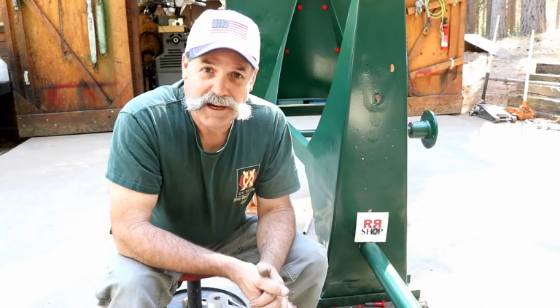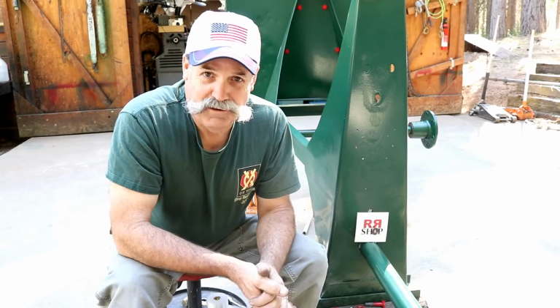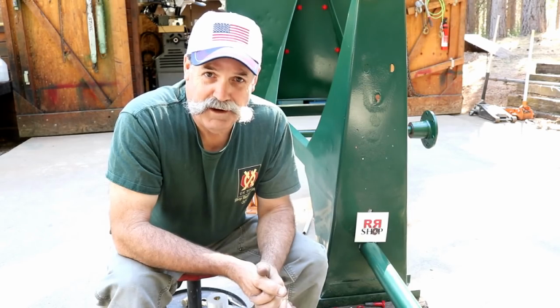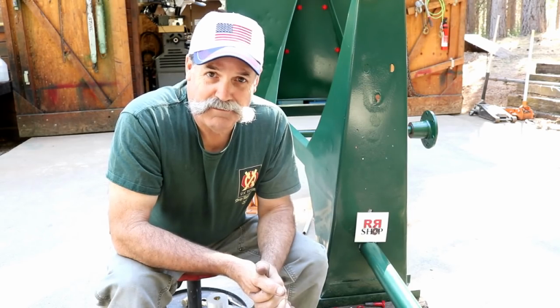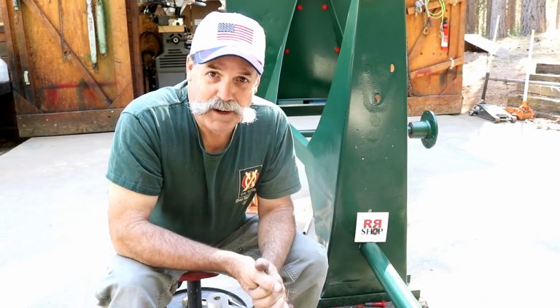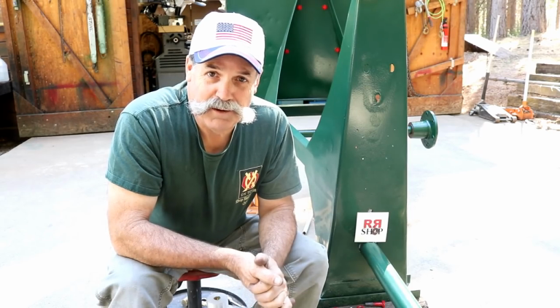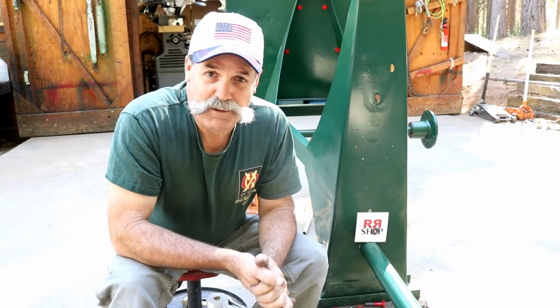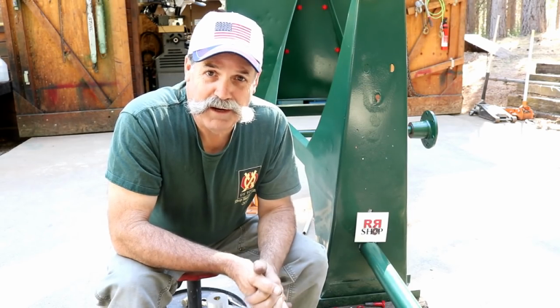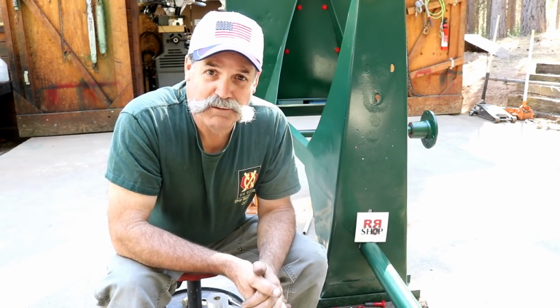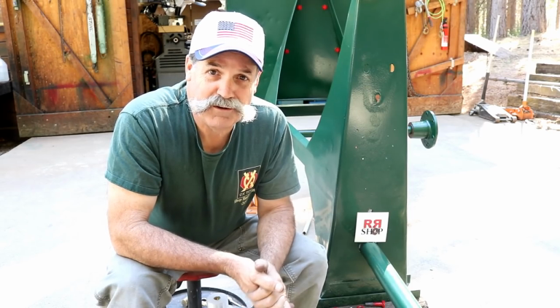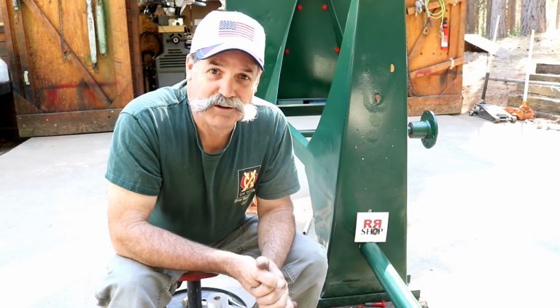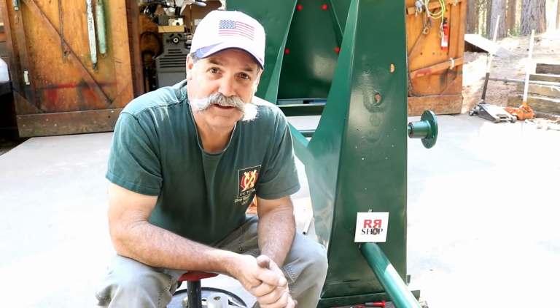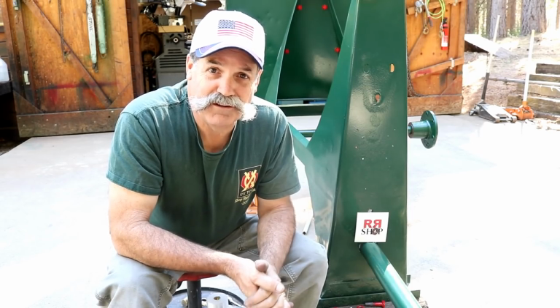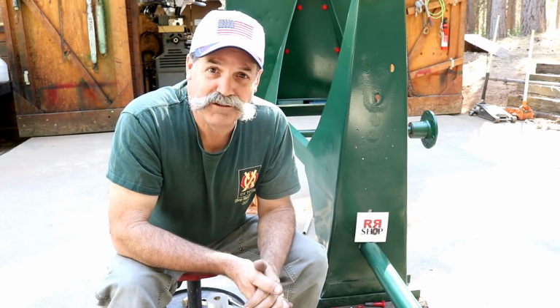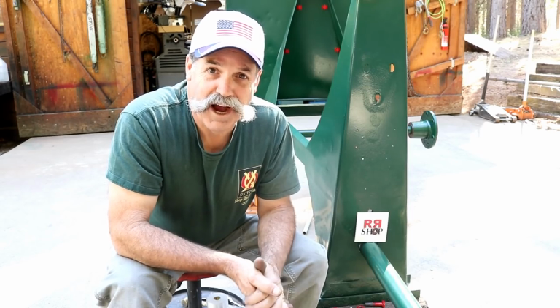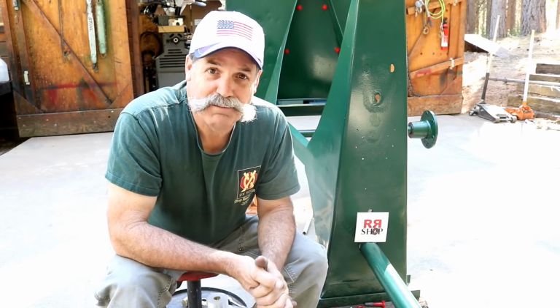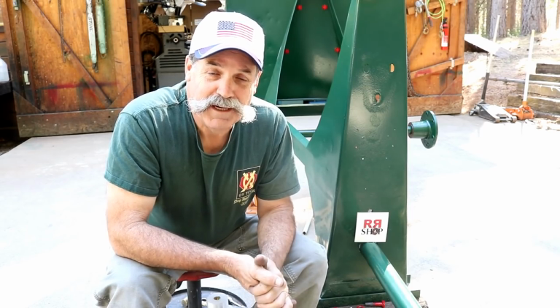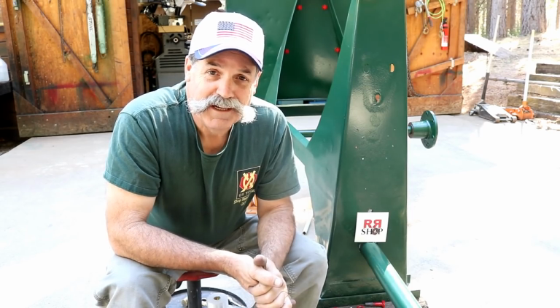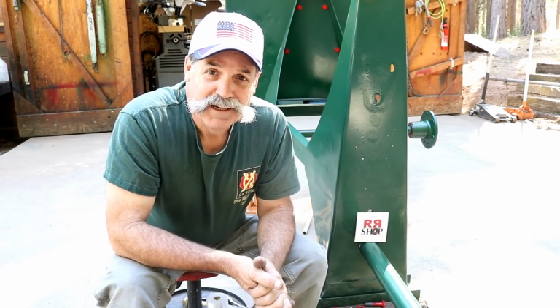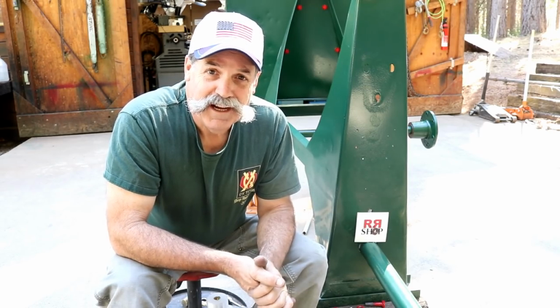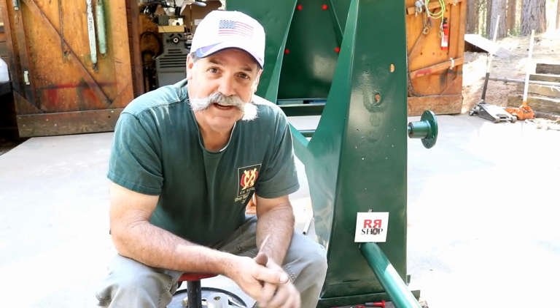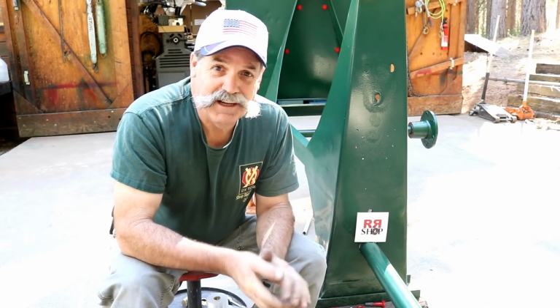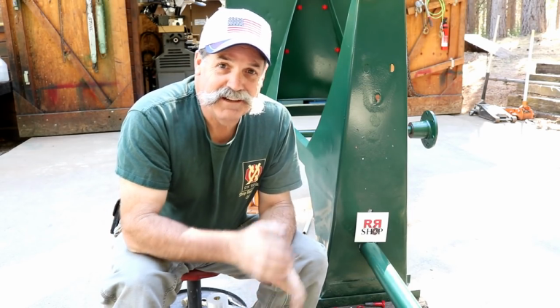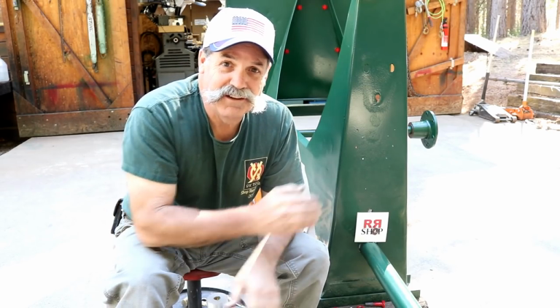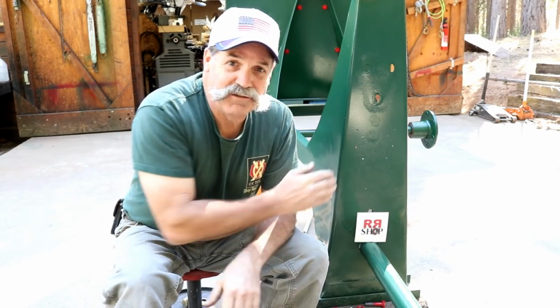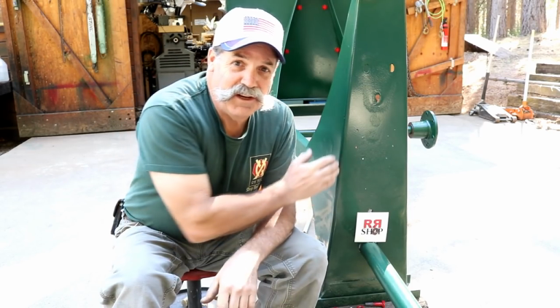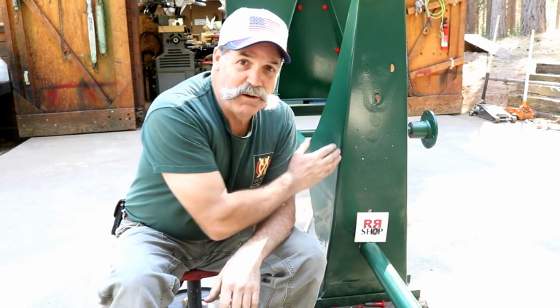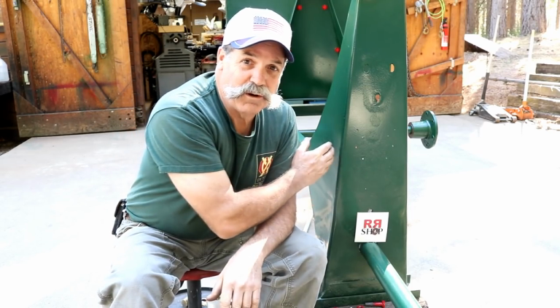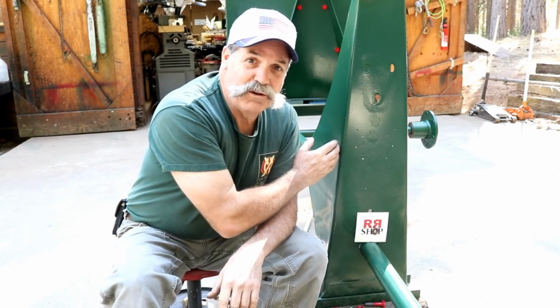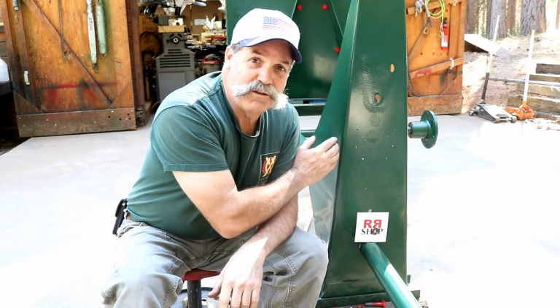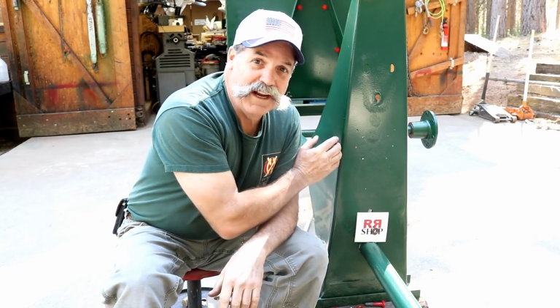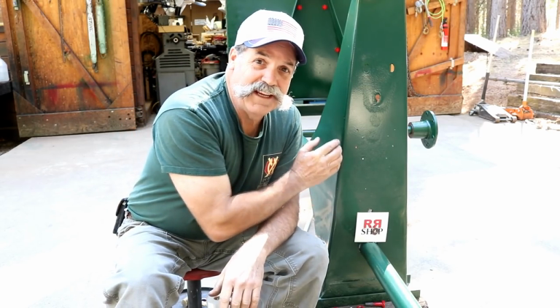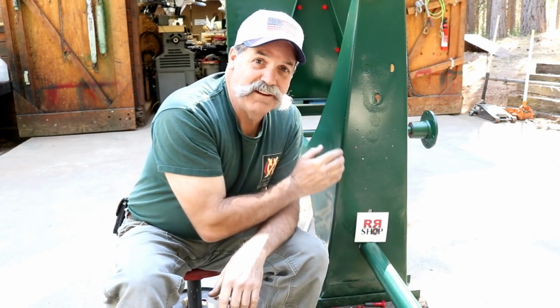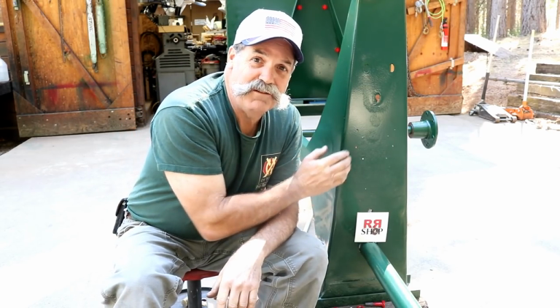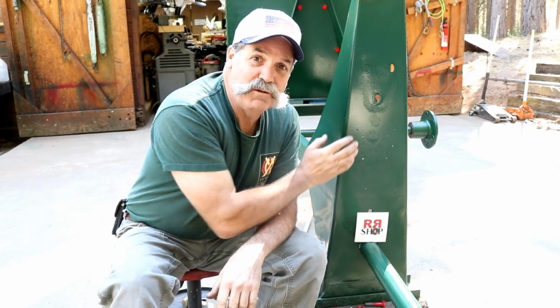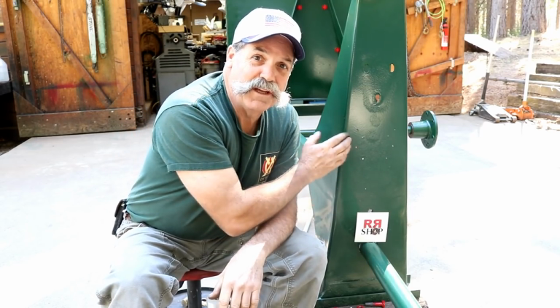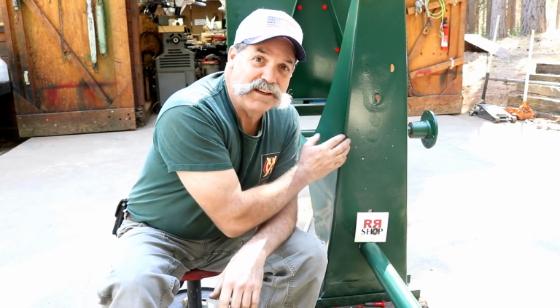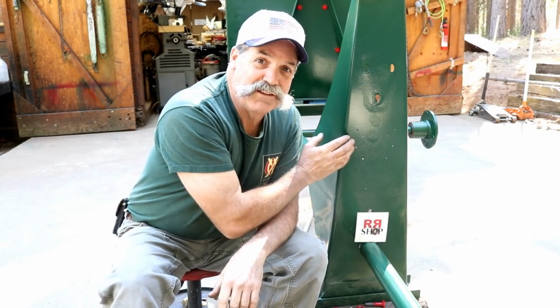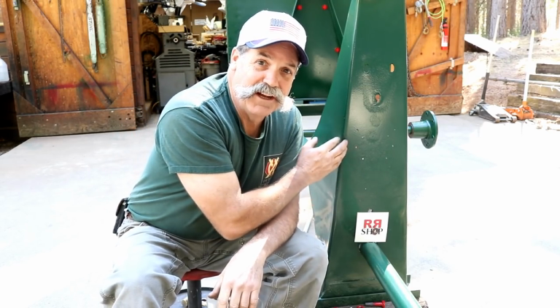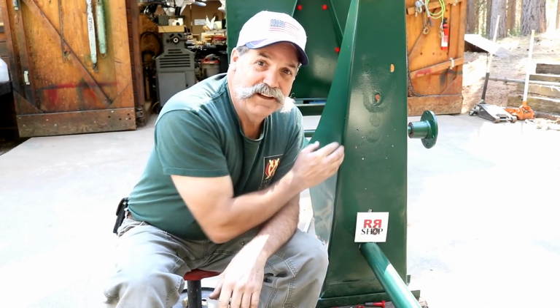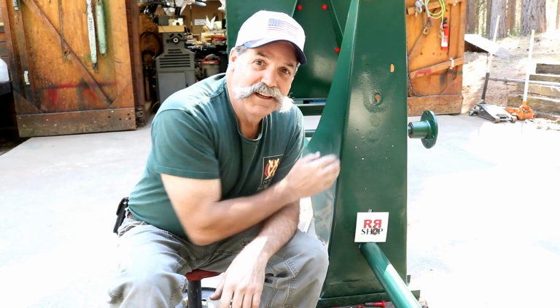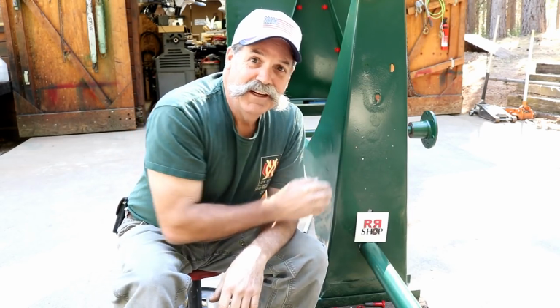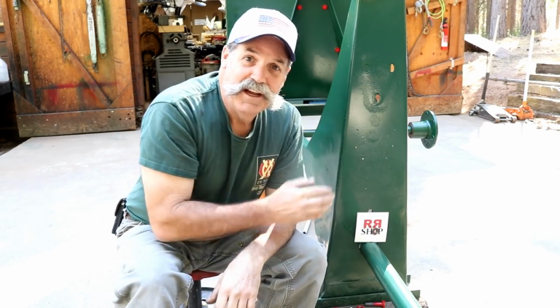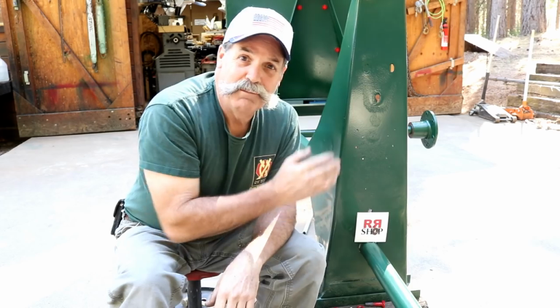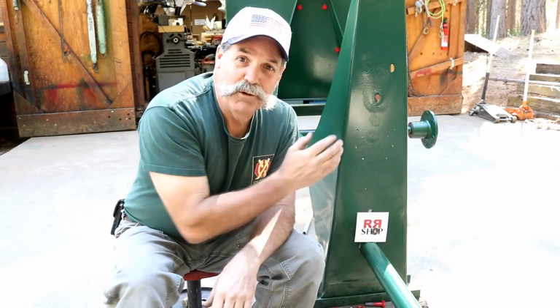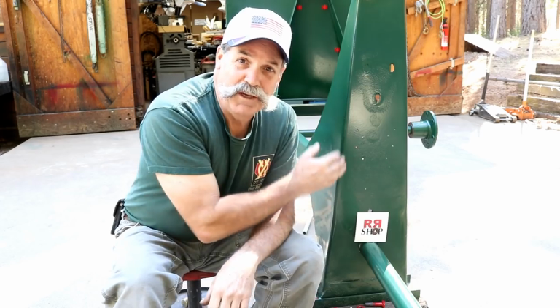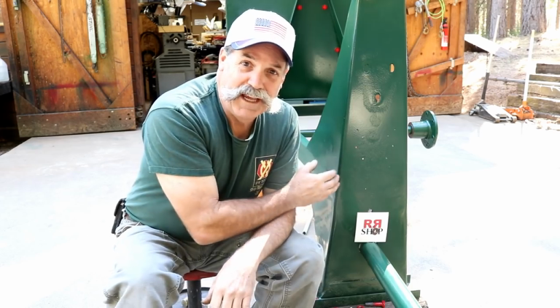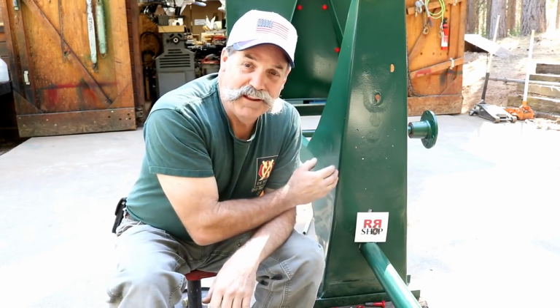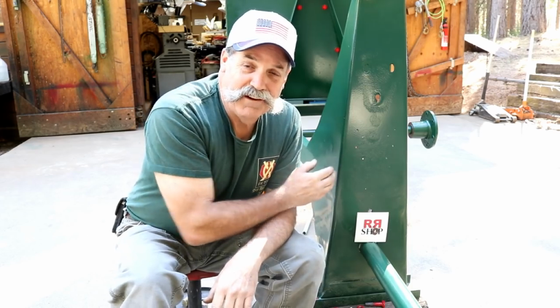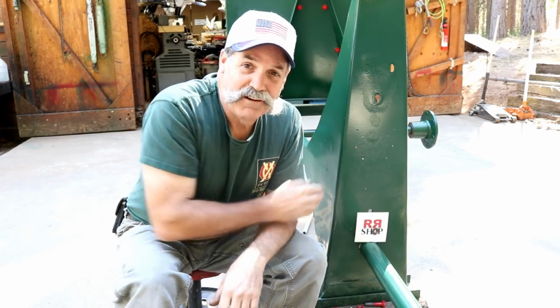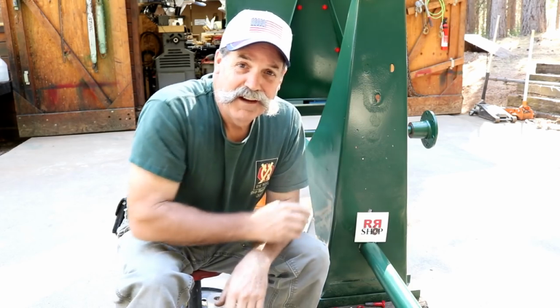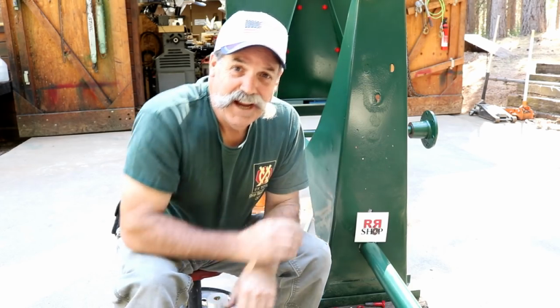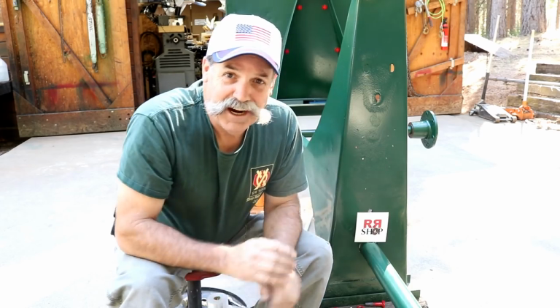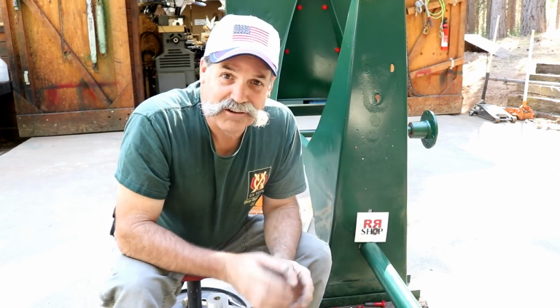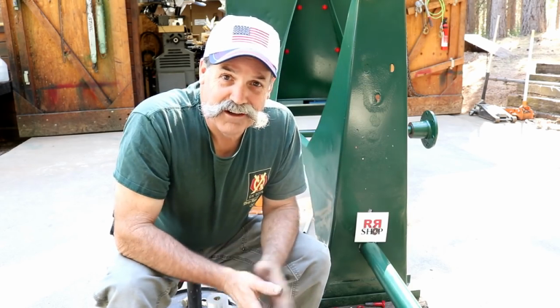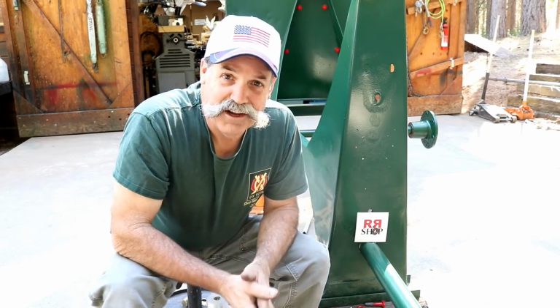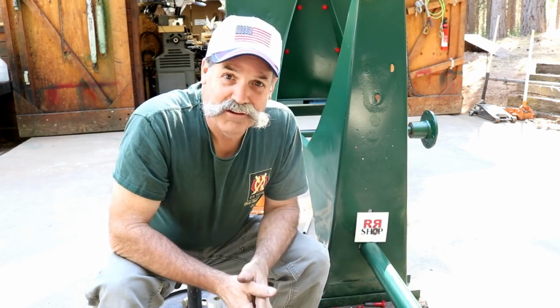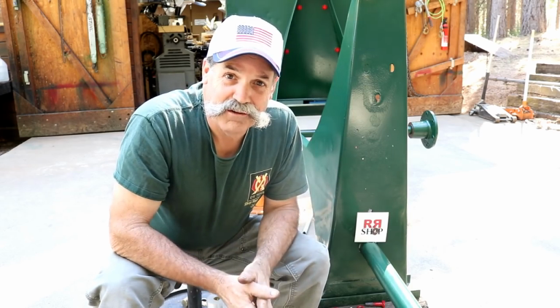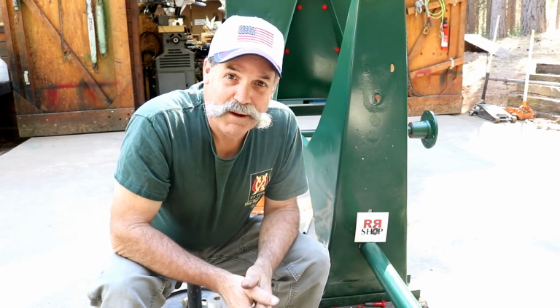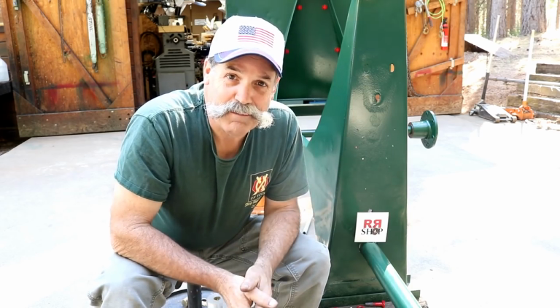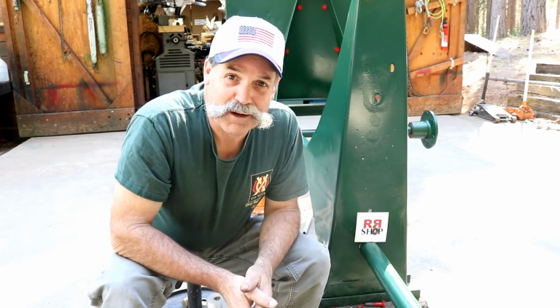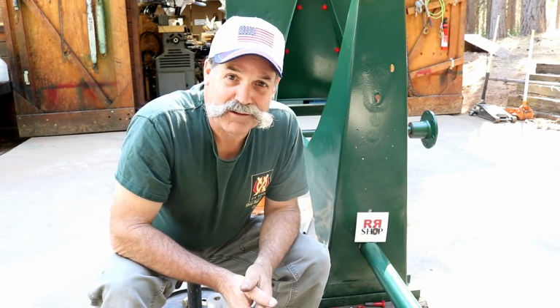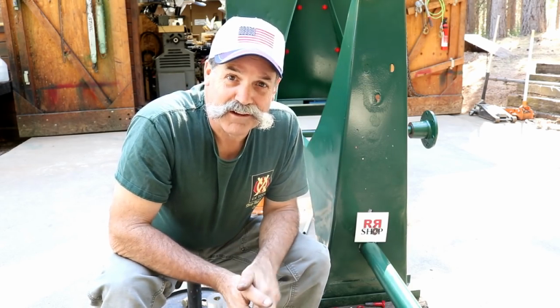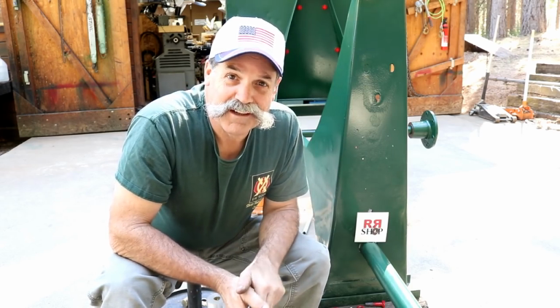How you doing everybody? Randy Richard in the shop. In this video we're going to try to get a few things done and put together on the cement mixer.